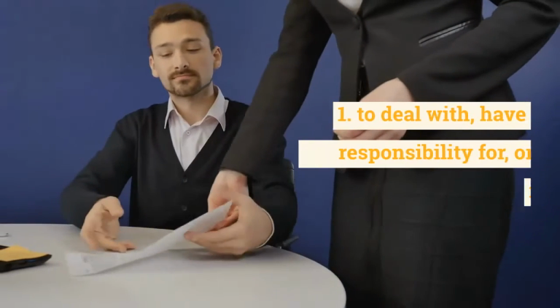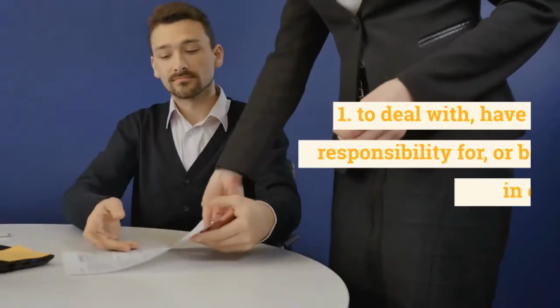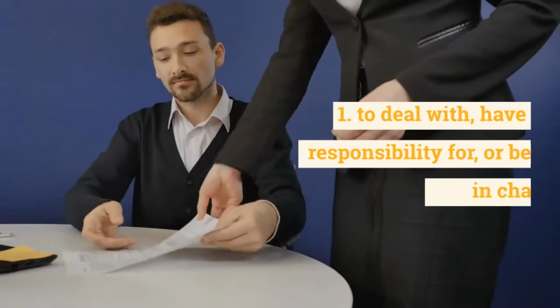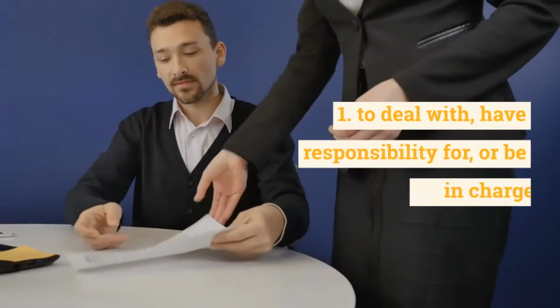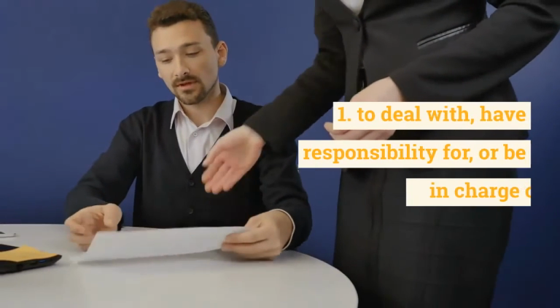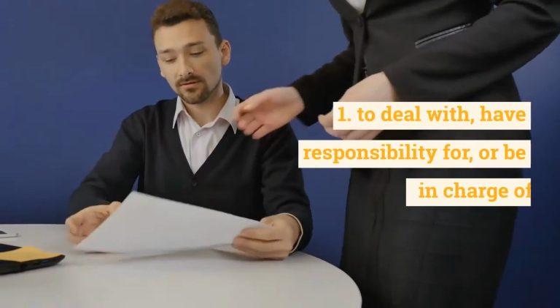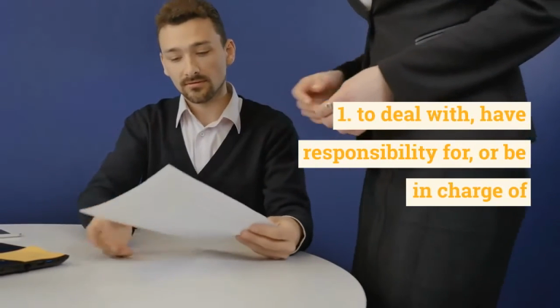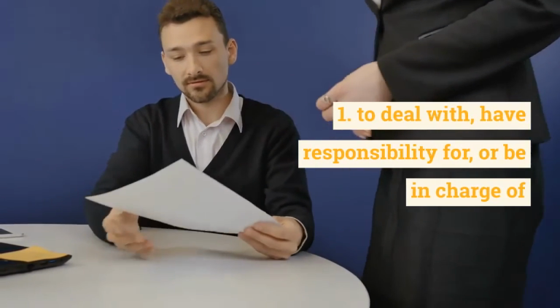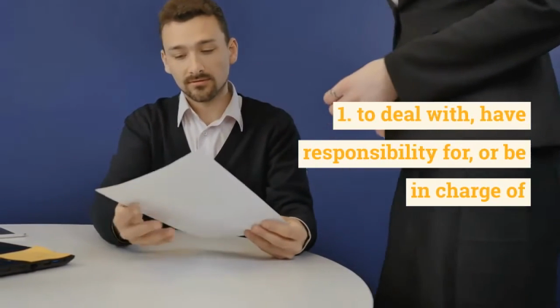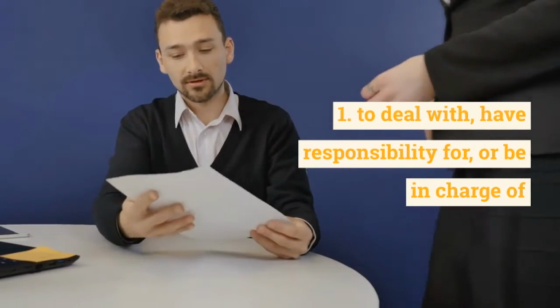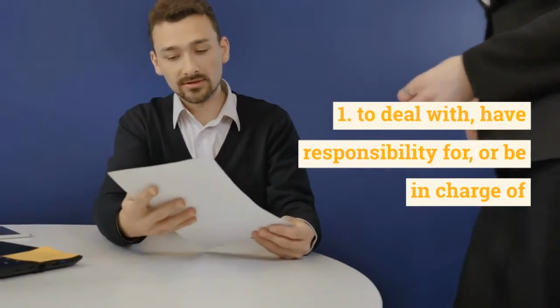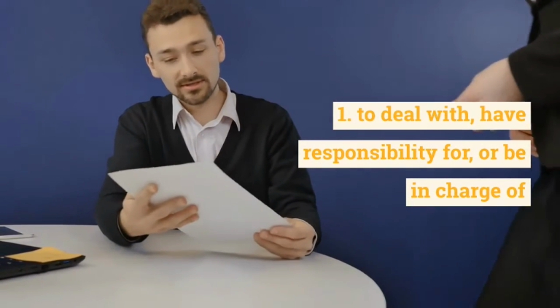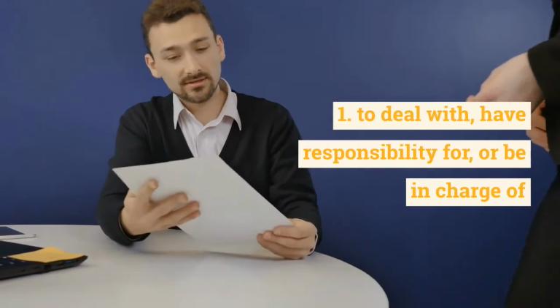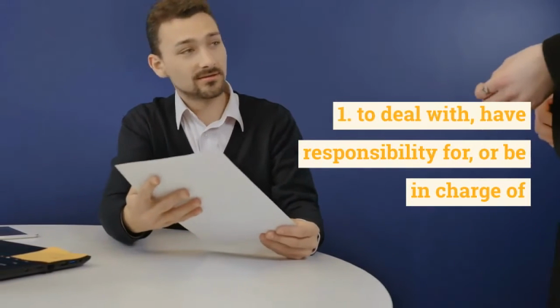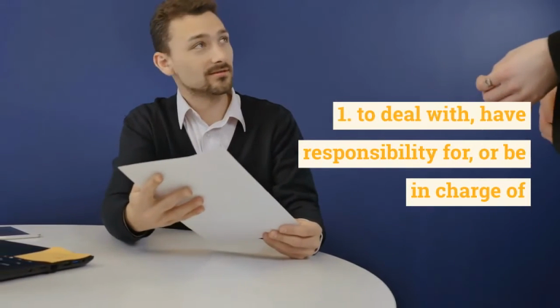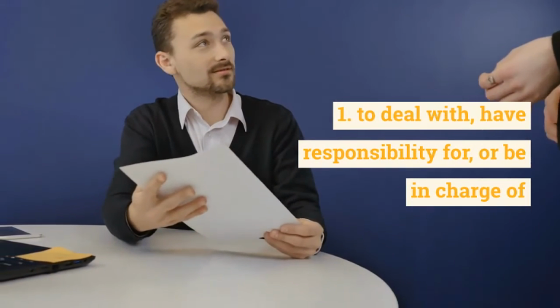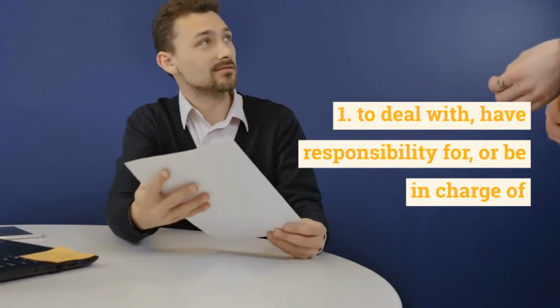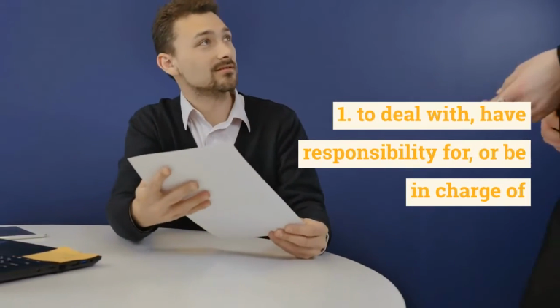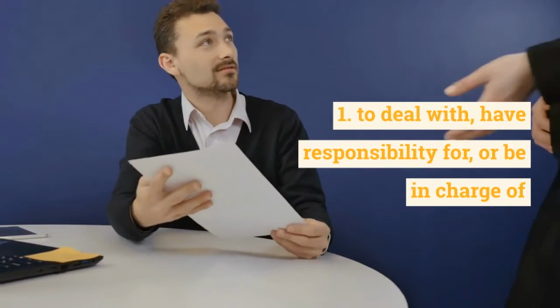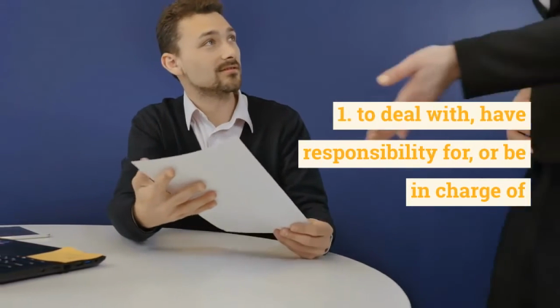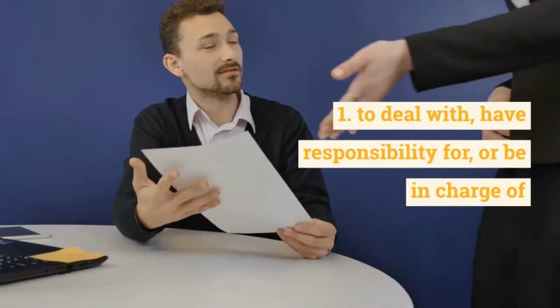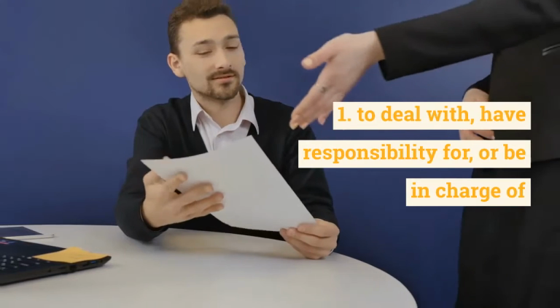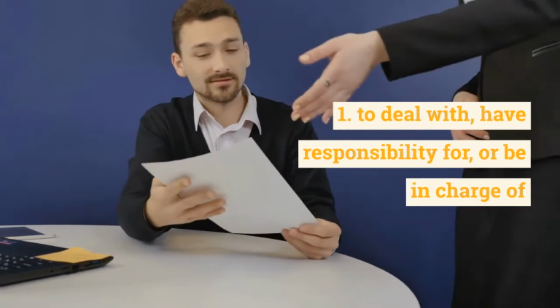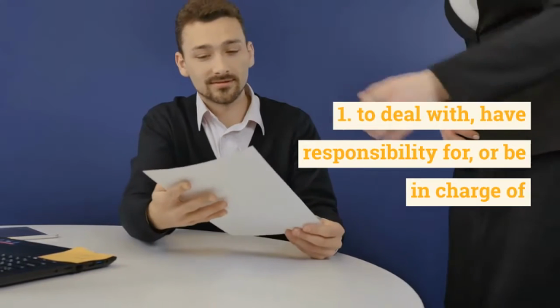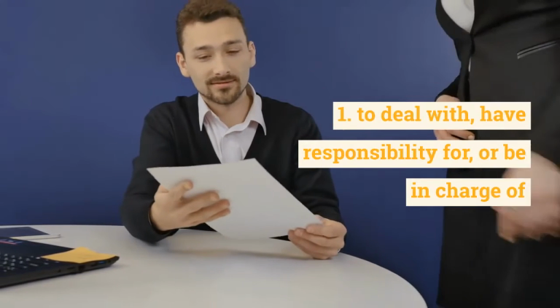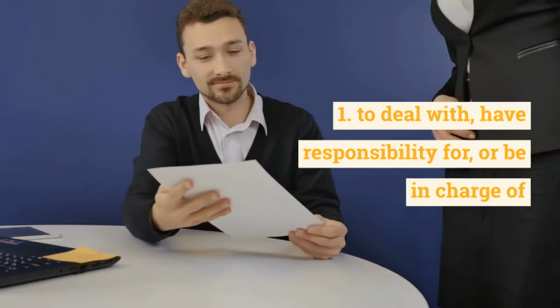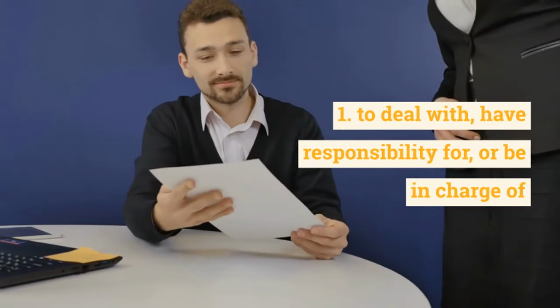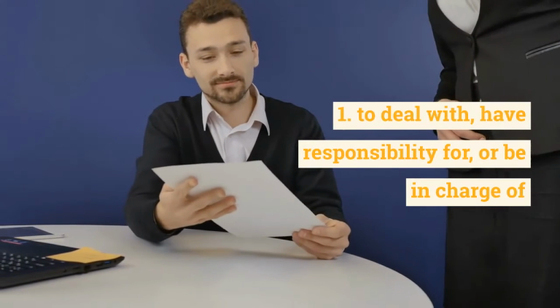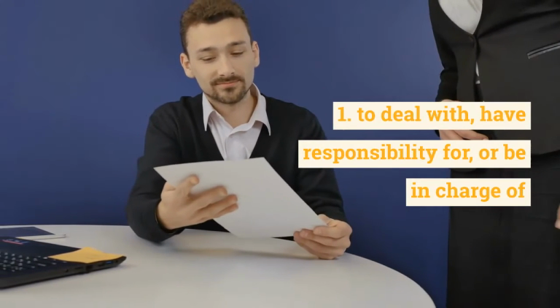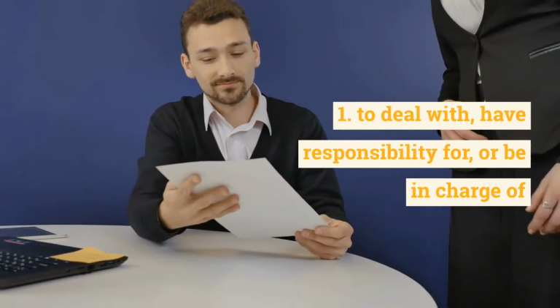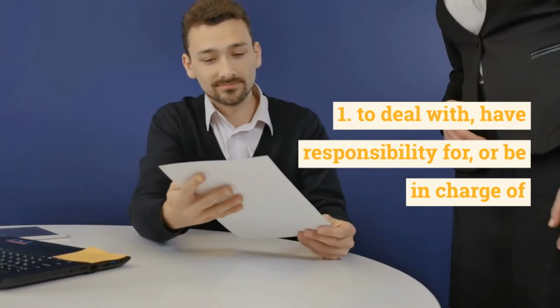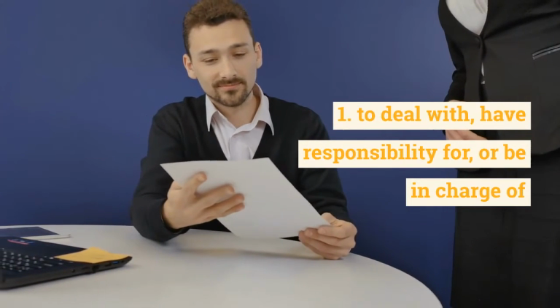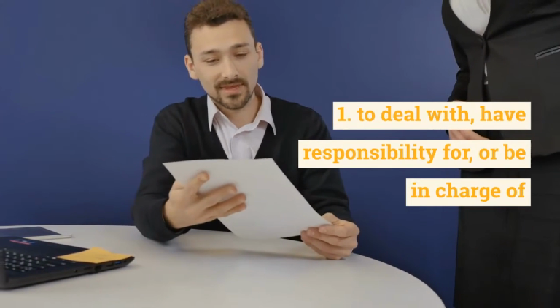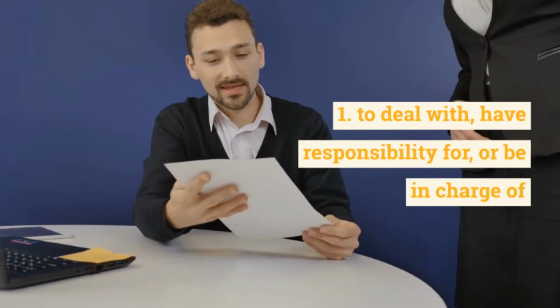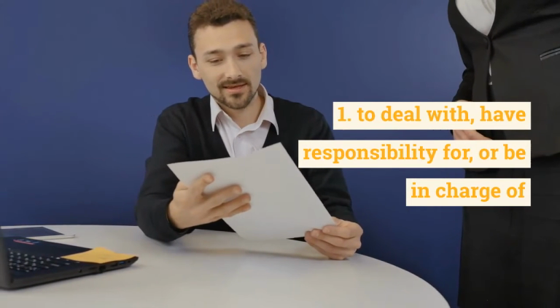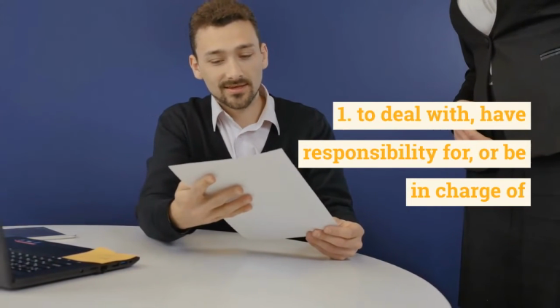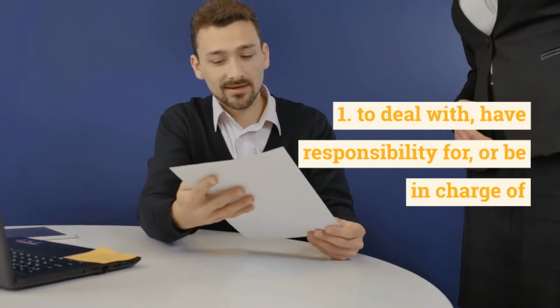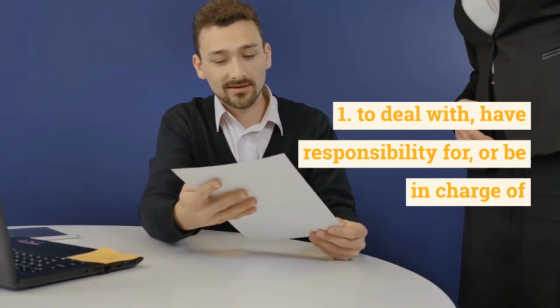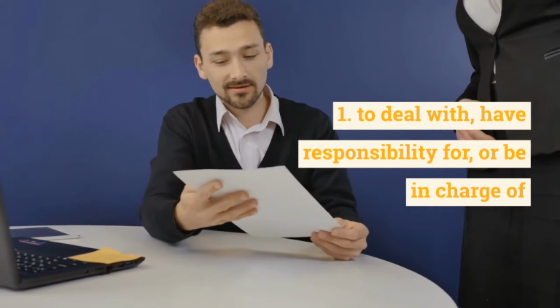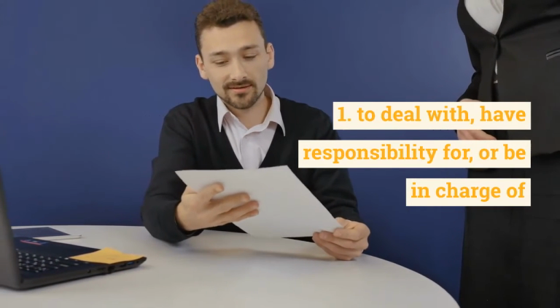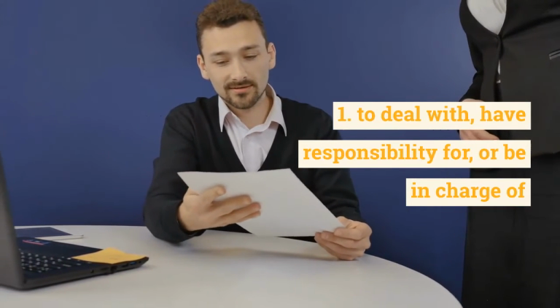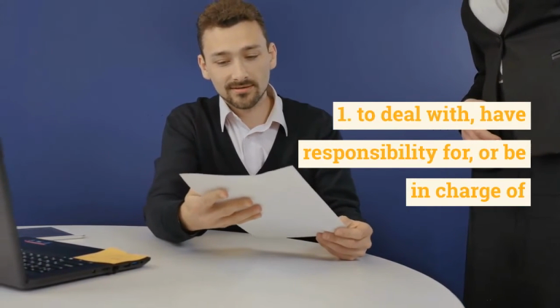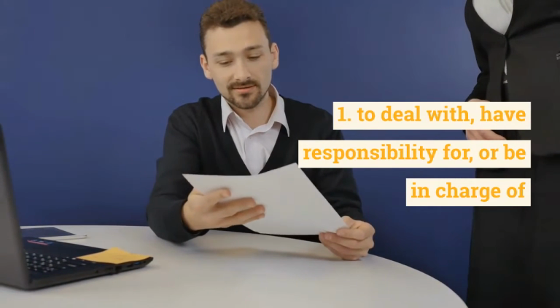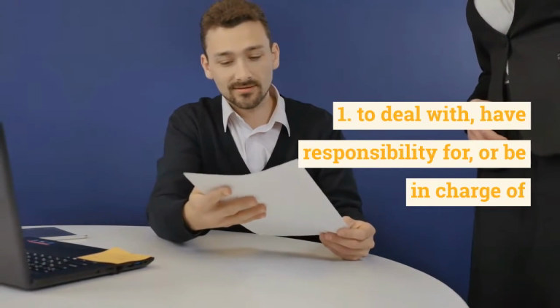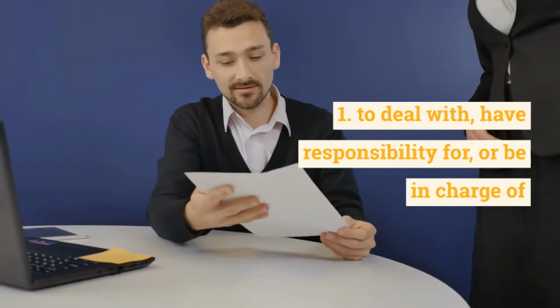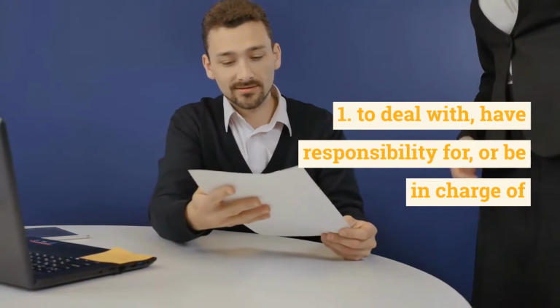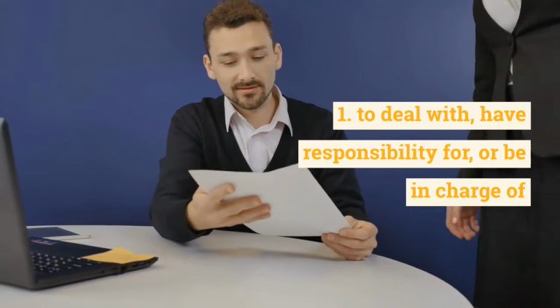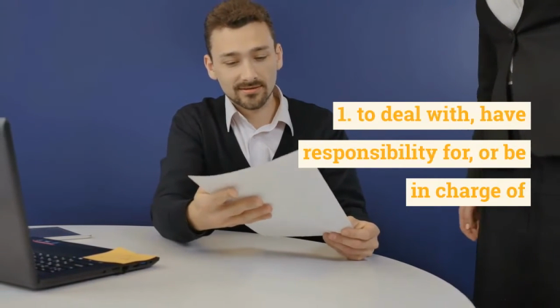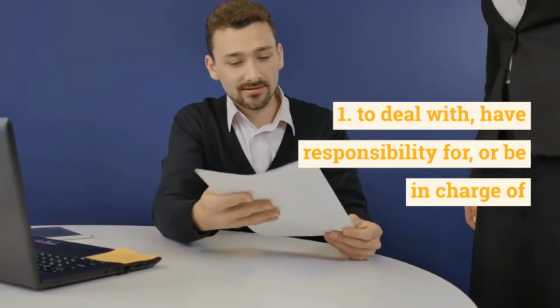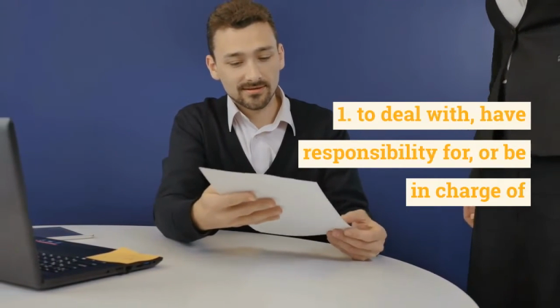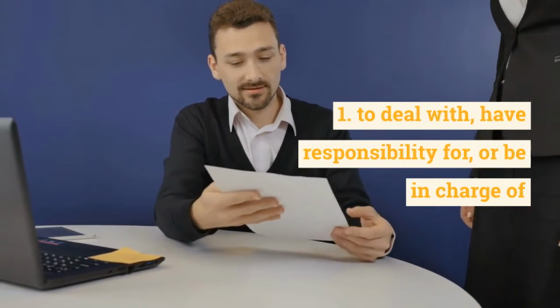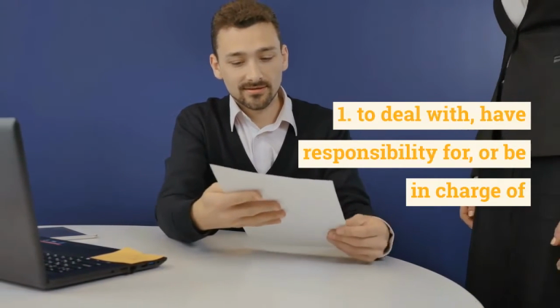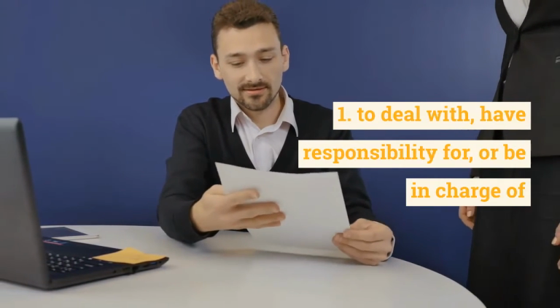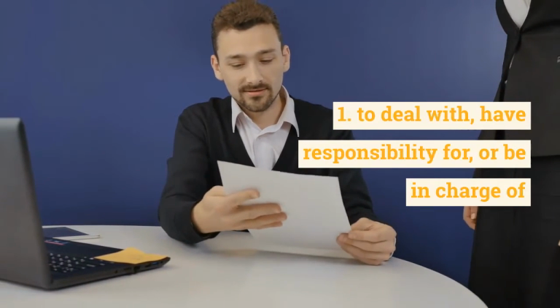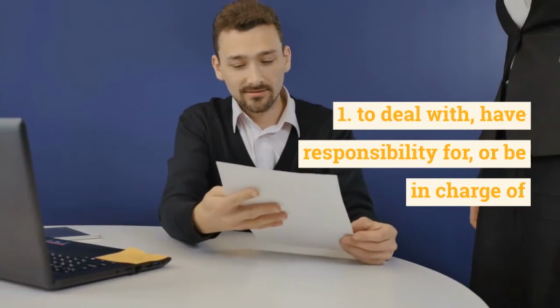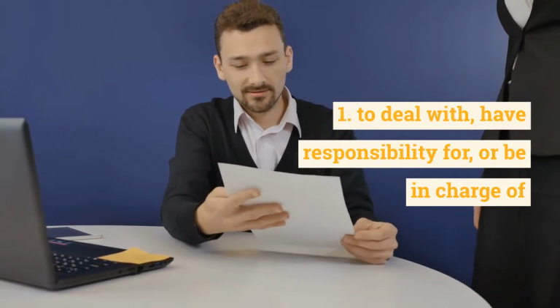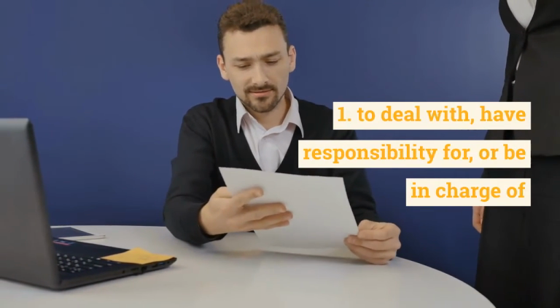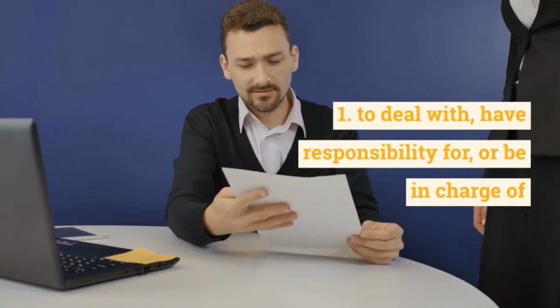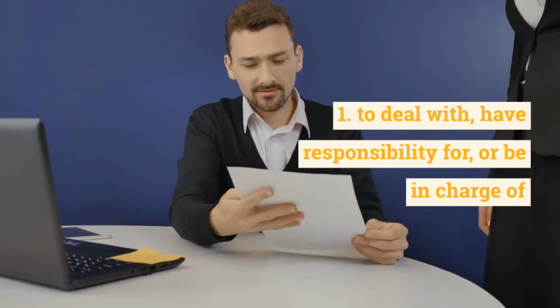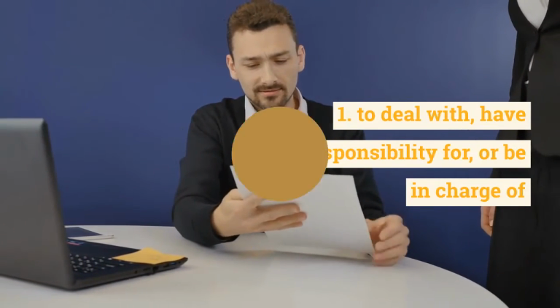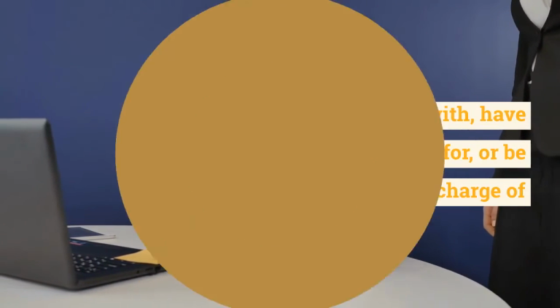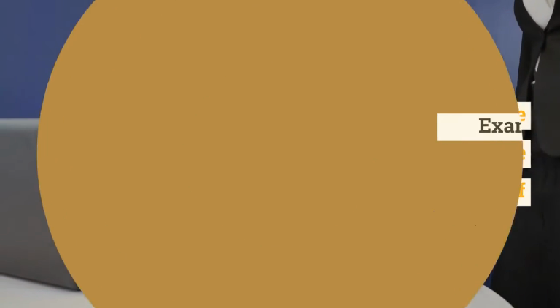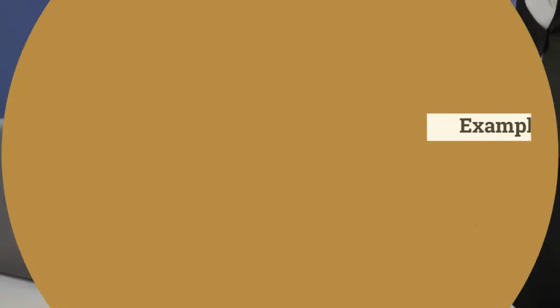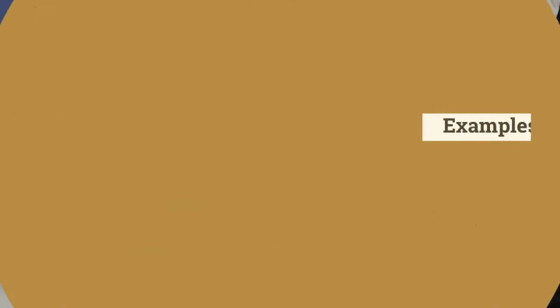First, we can use it to mean the same as to deal with, or have responsibility for, or to be in charge of something.